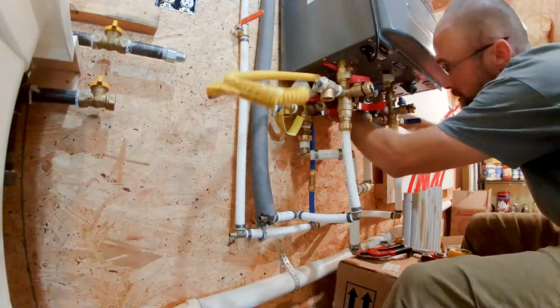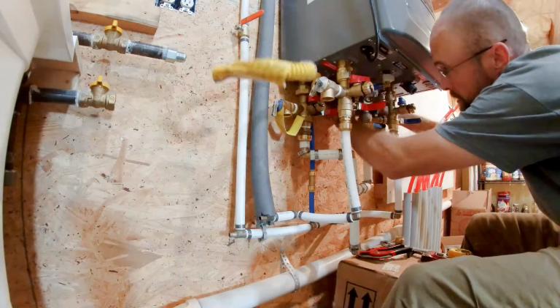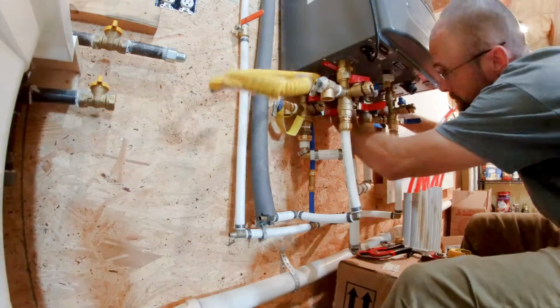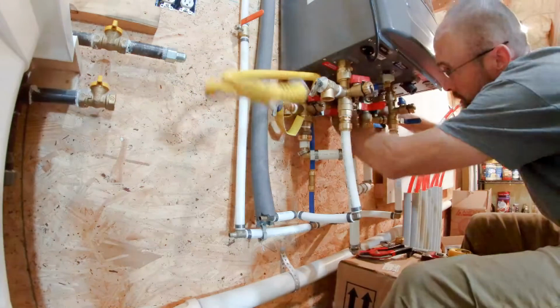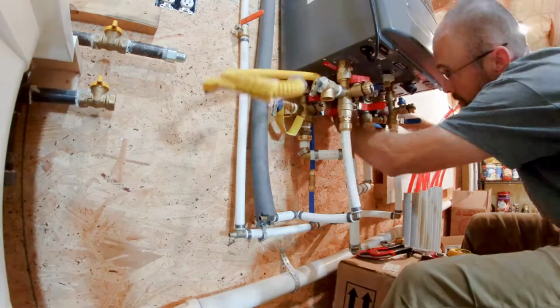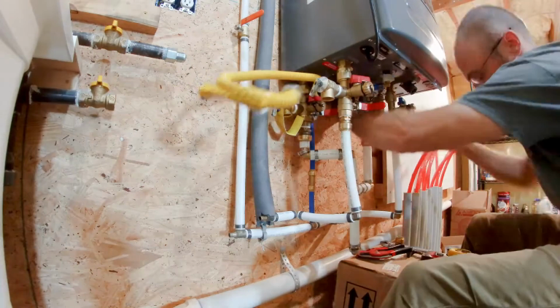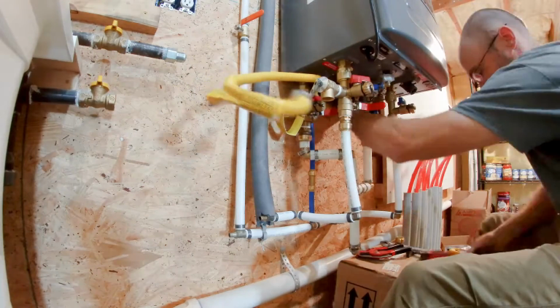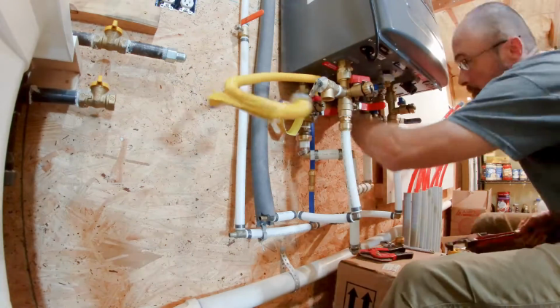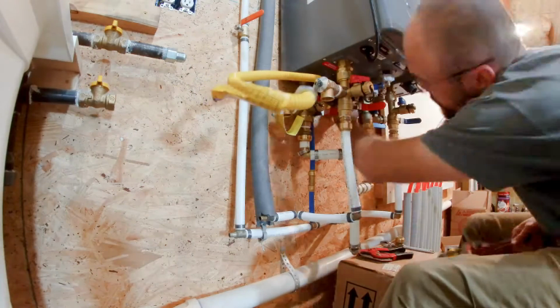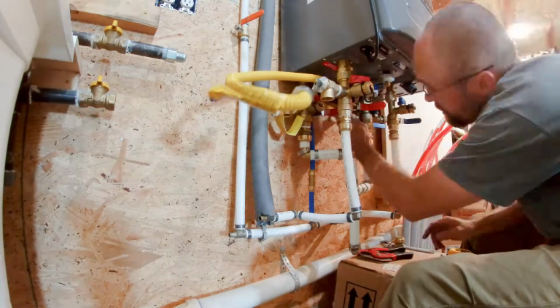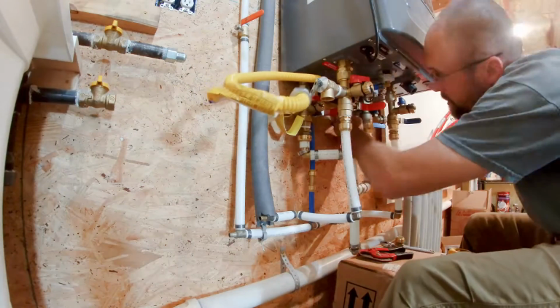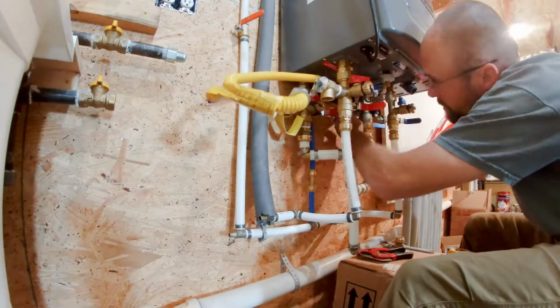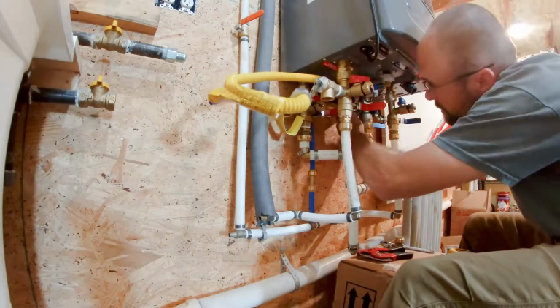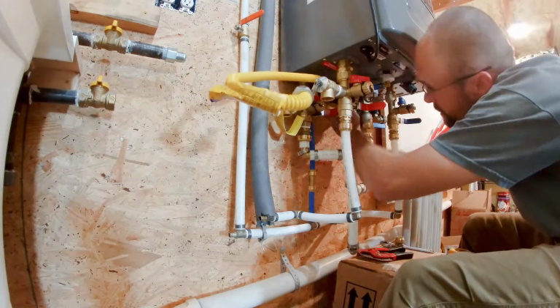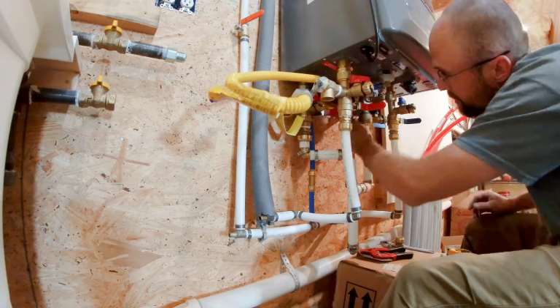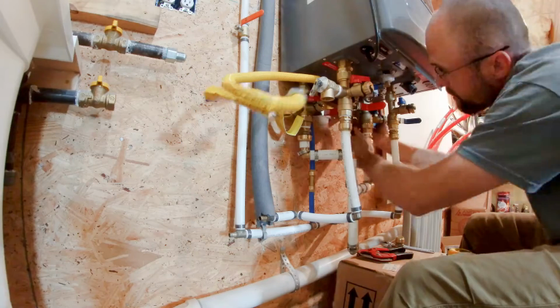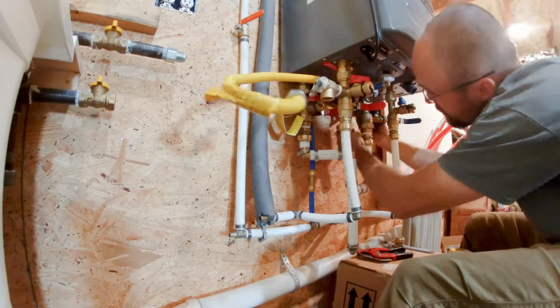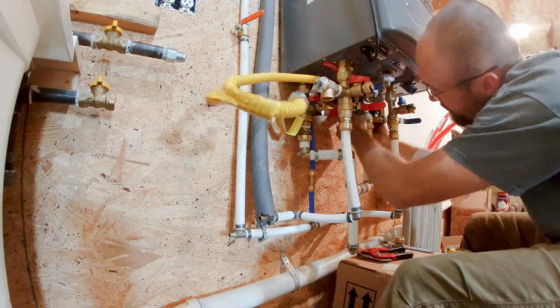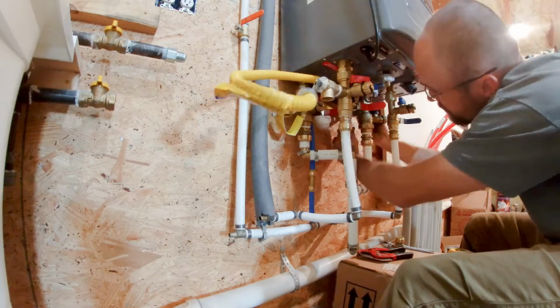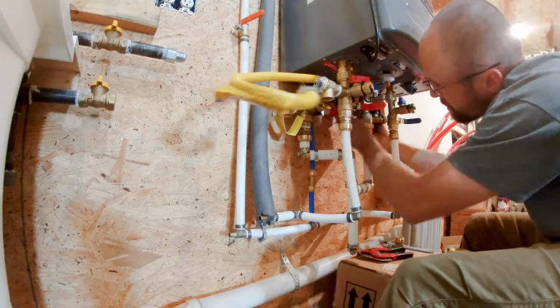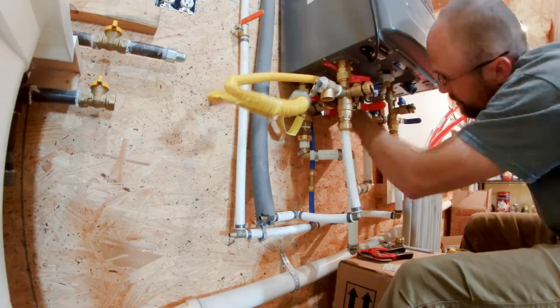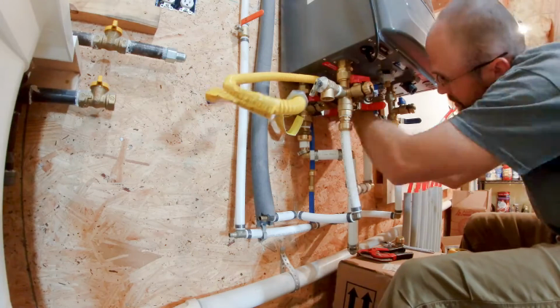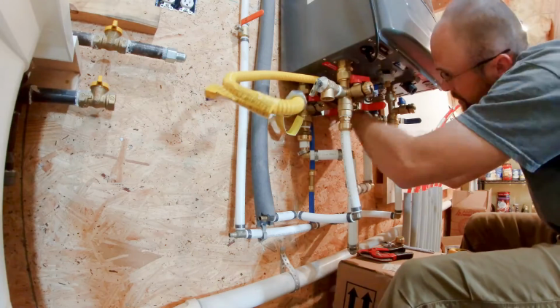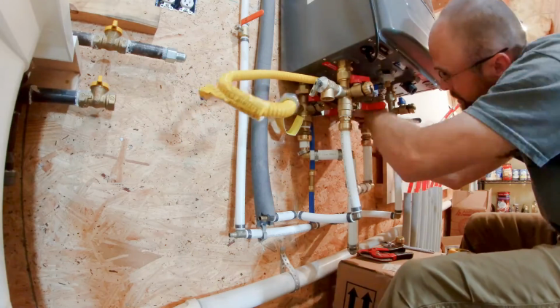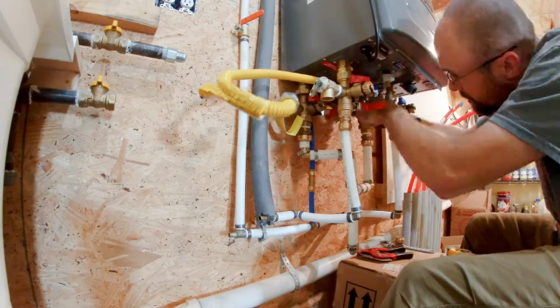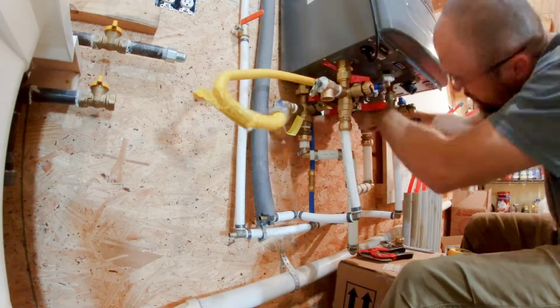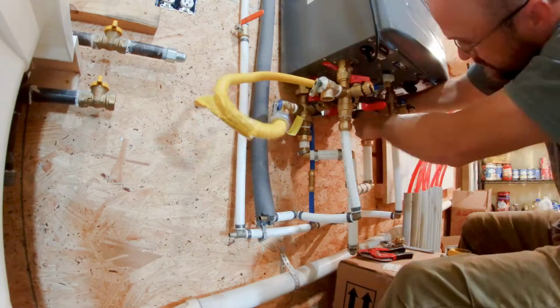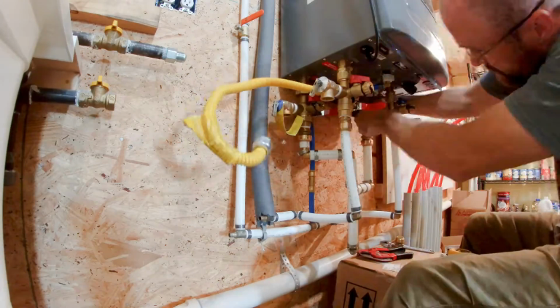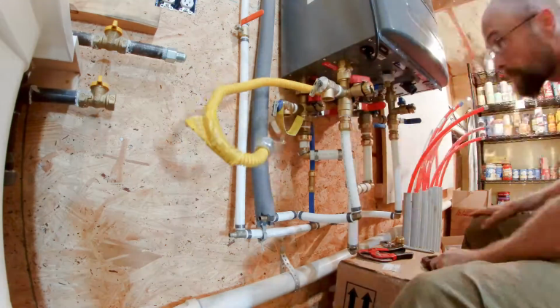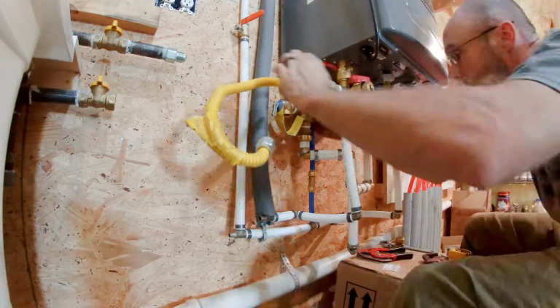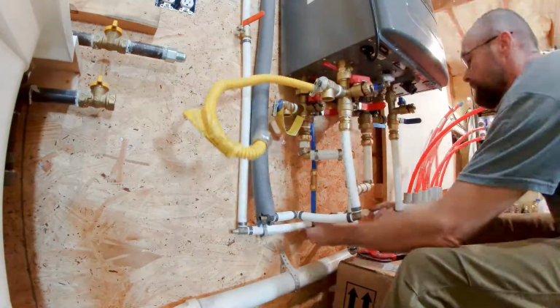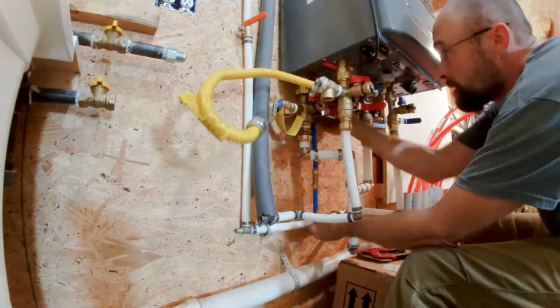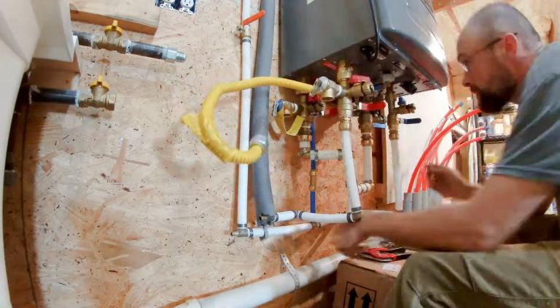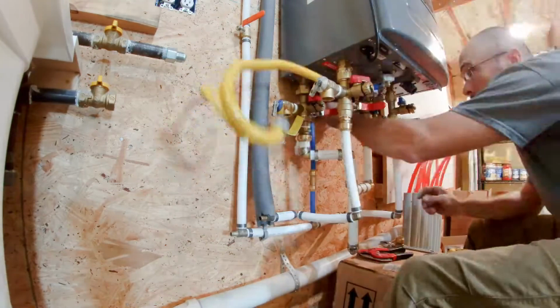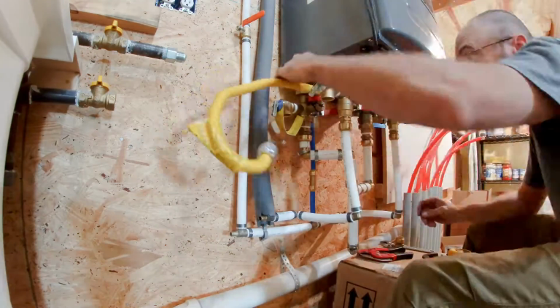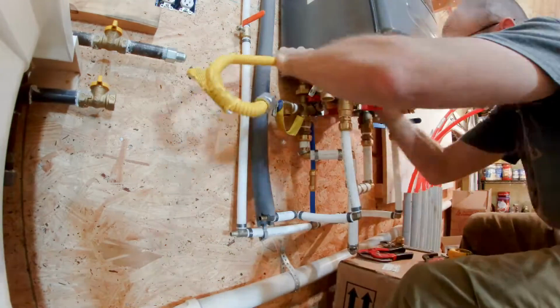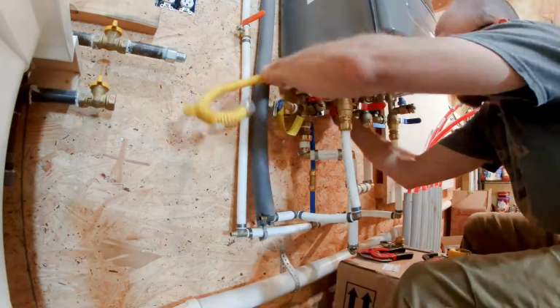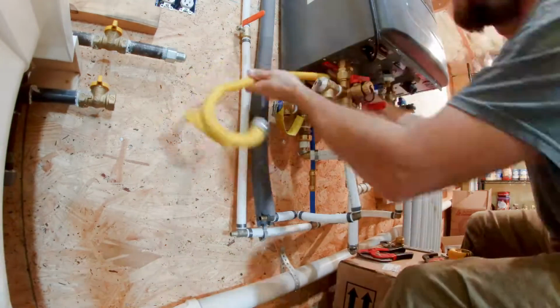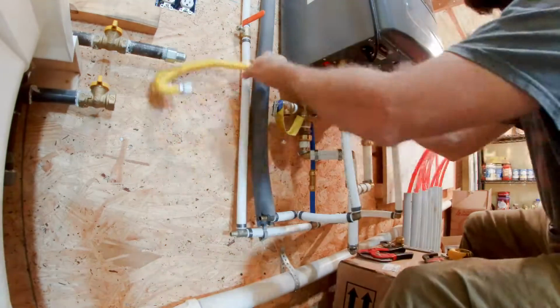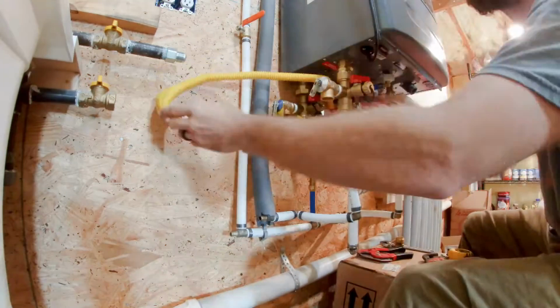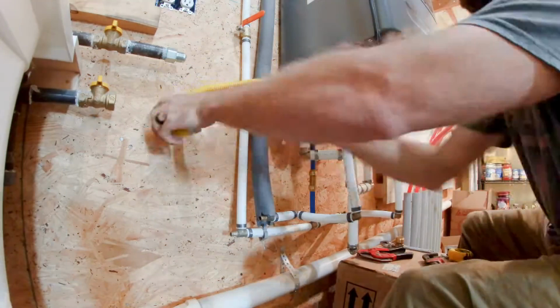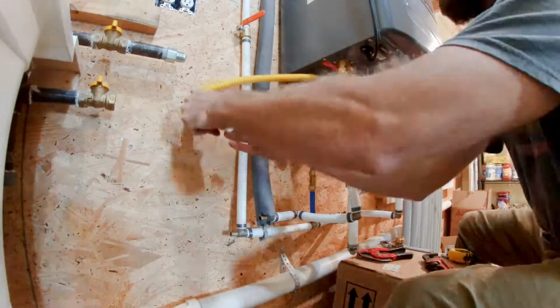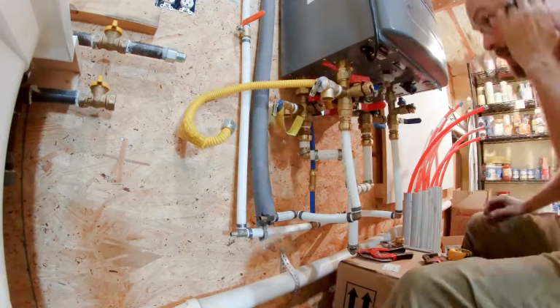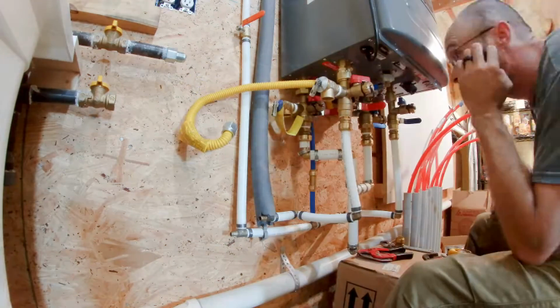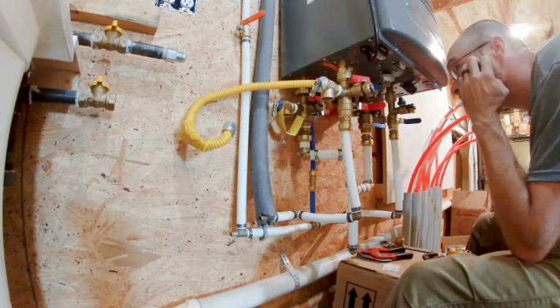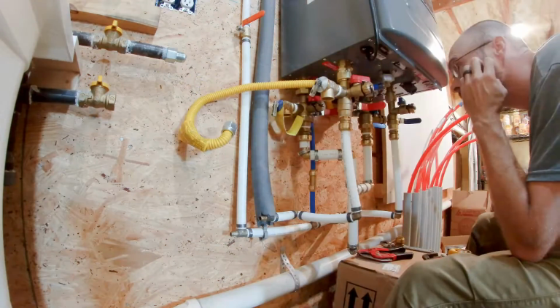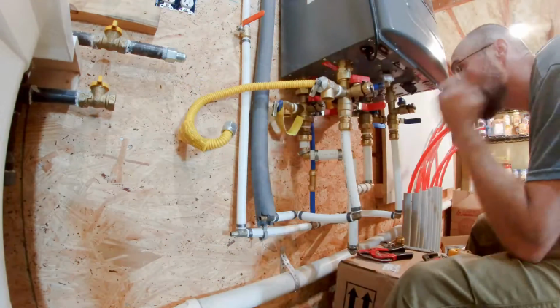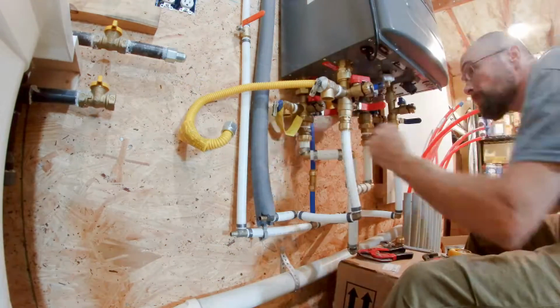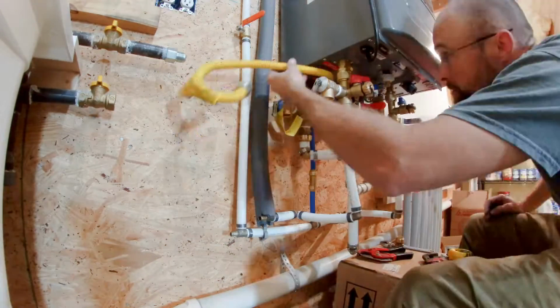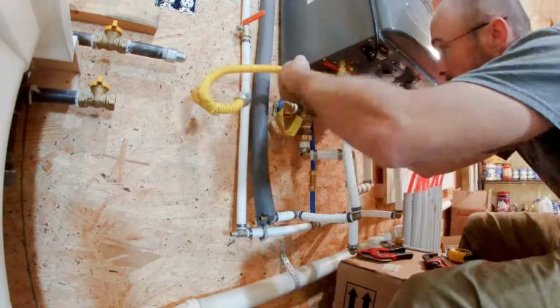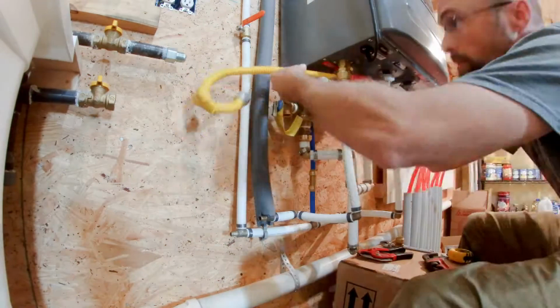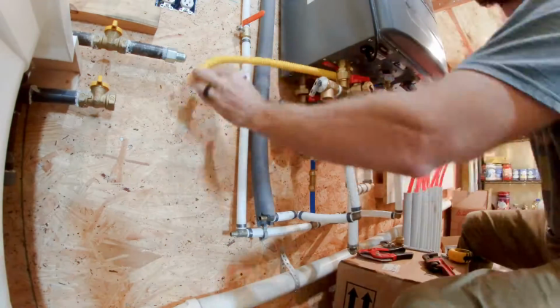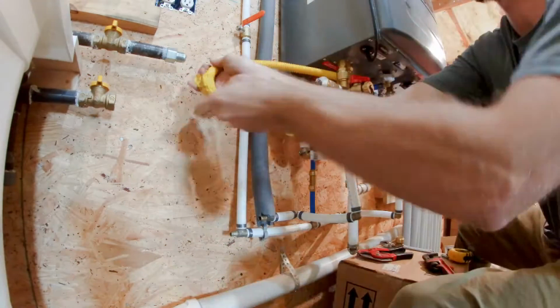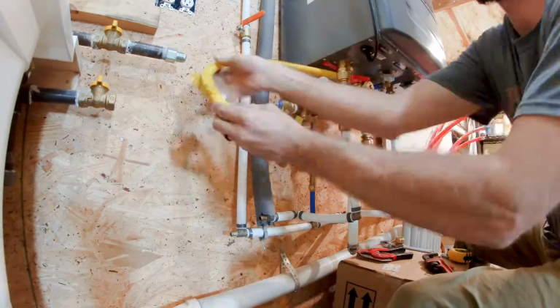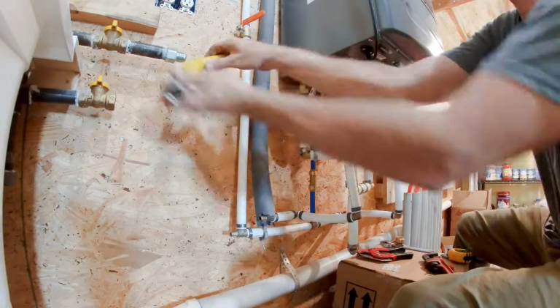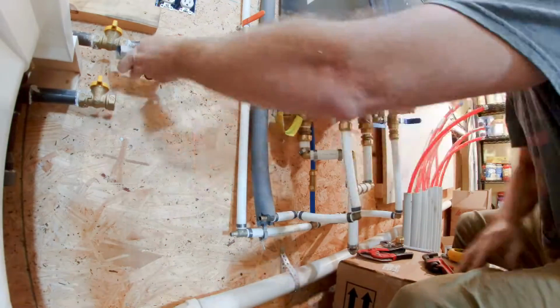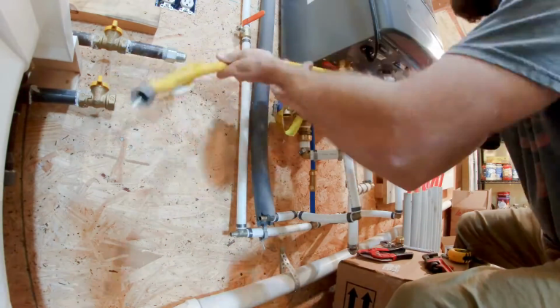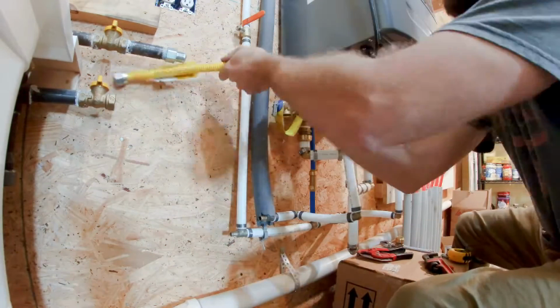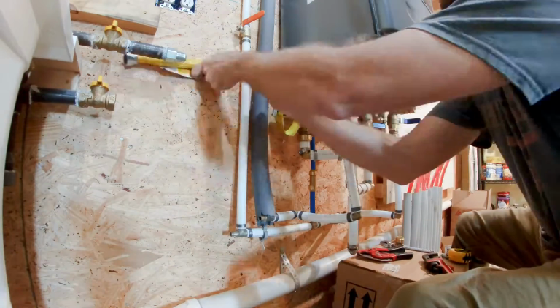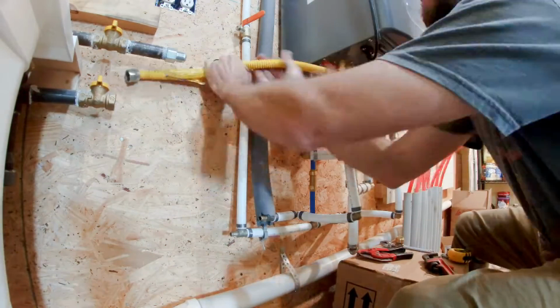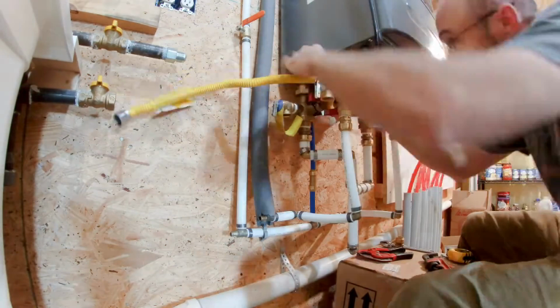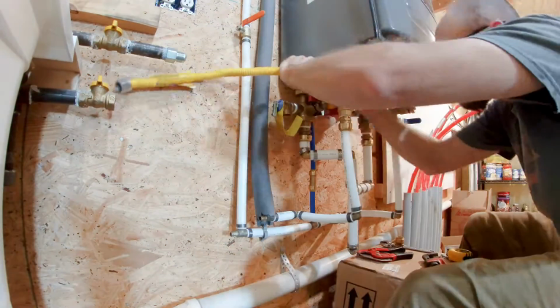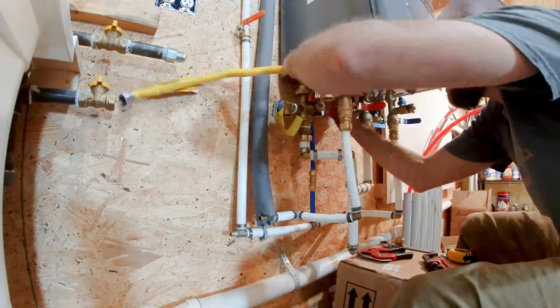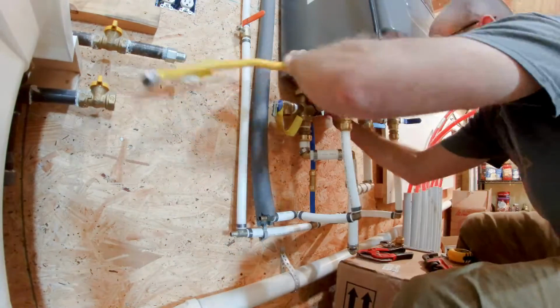A flexible gas line is really handy here to work around all the different pipes and fittings that come out of the bottom of the boiler.